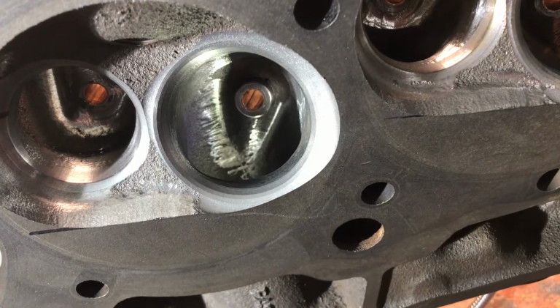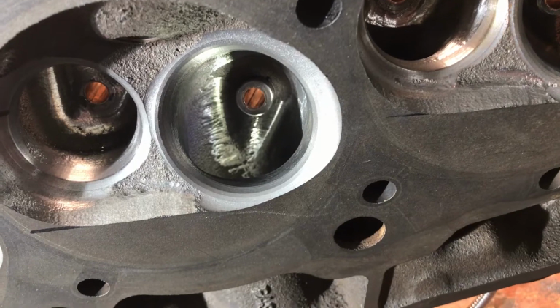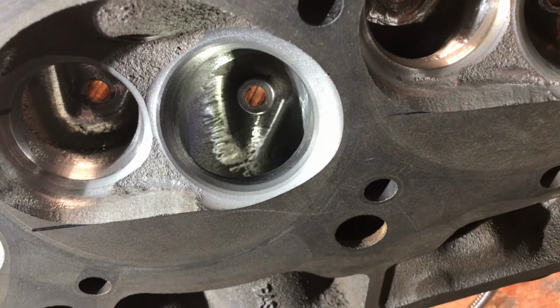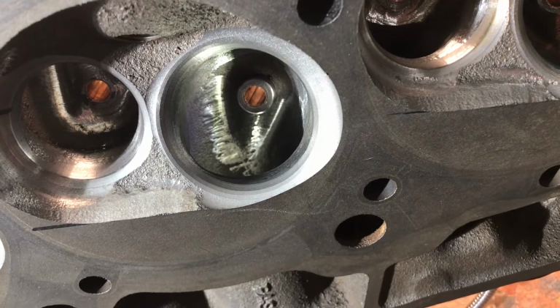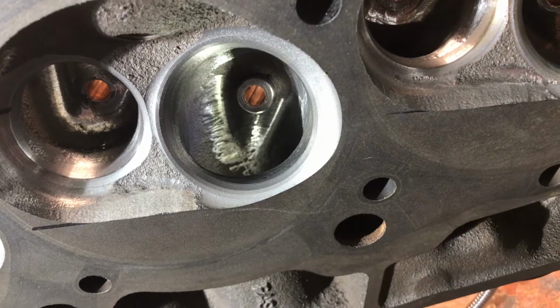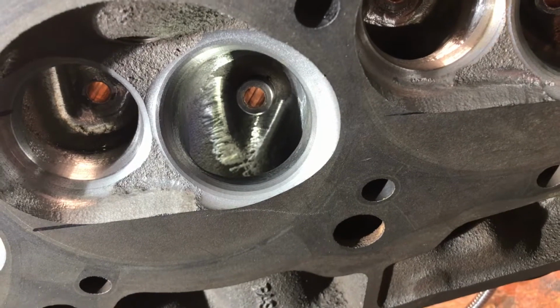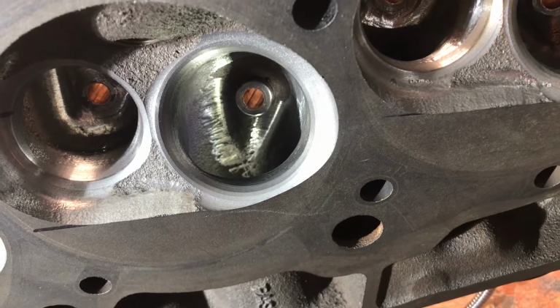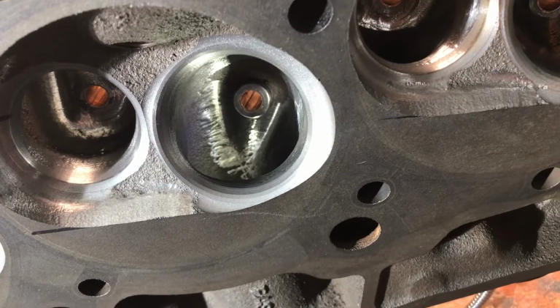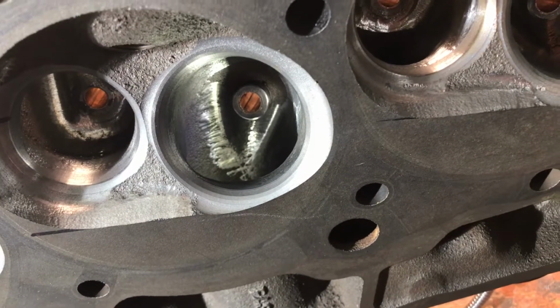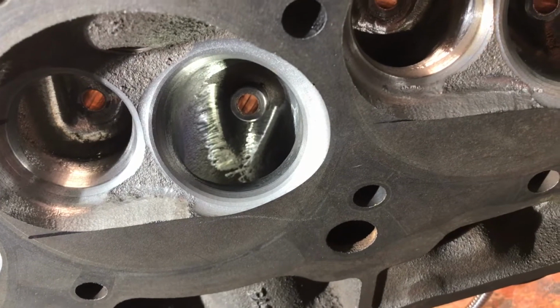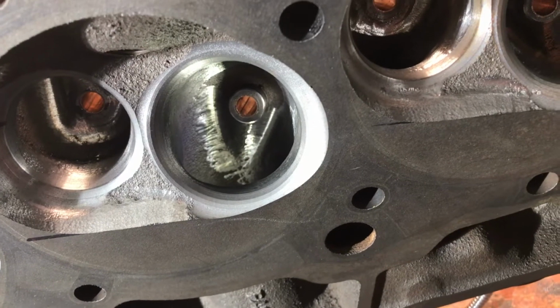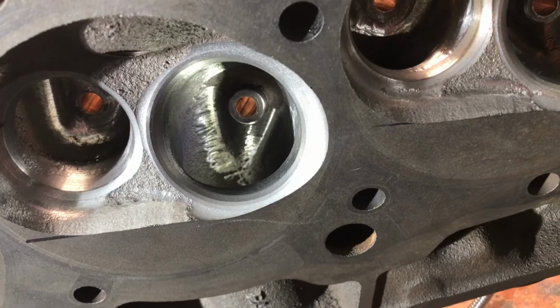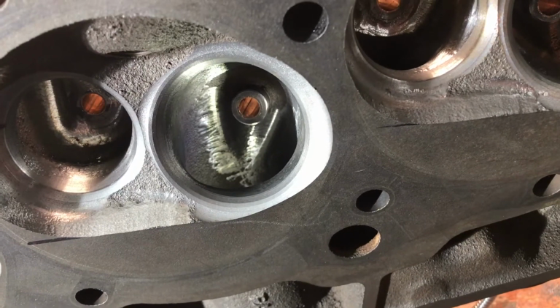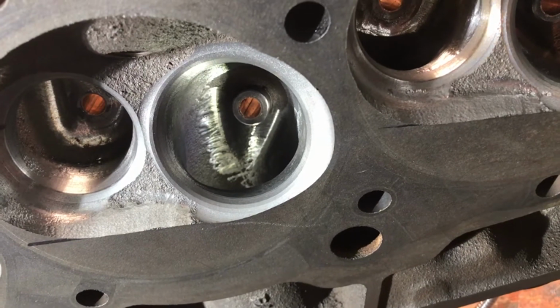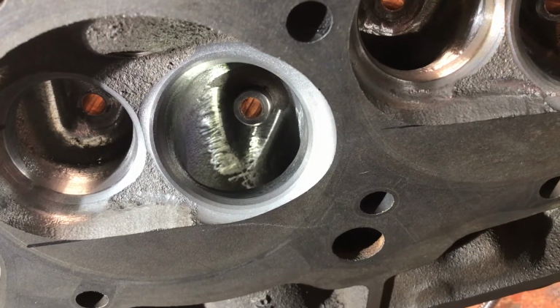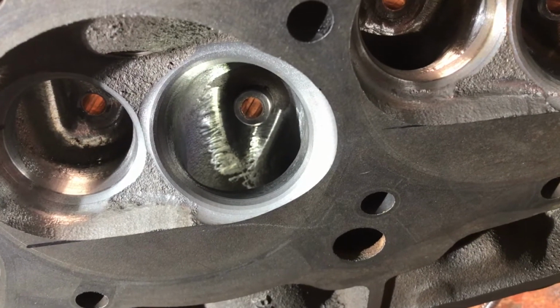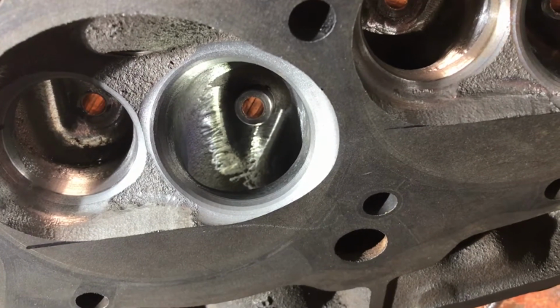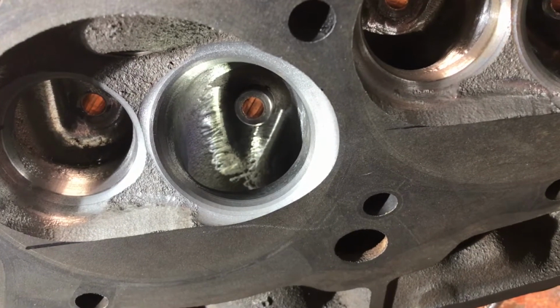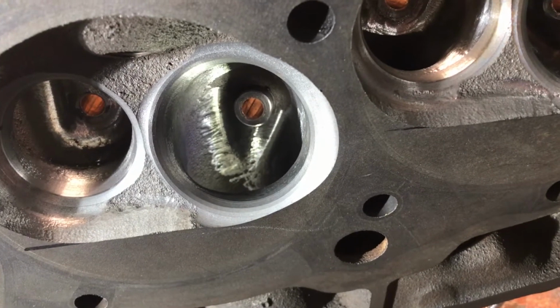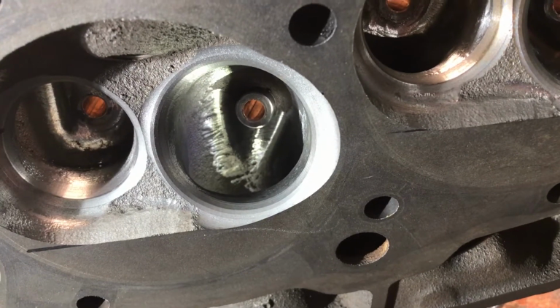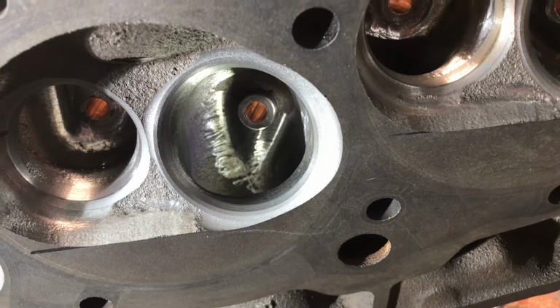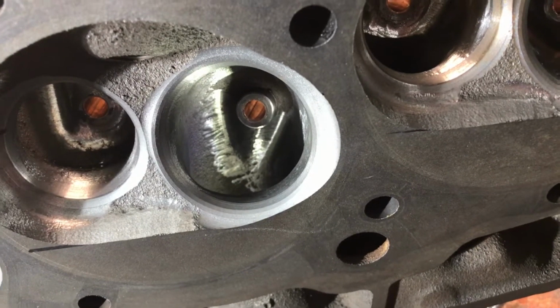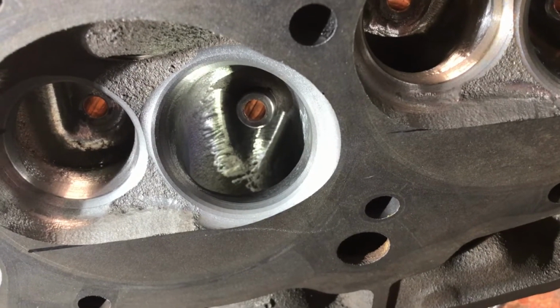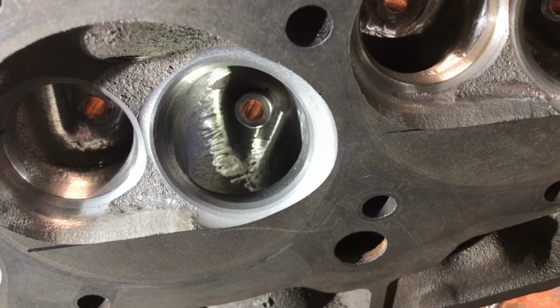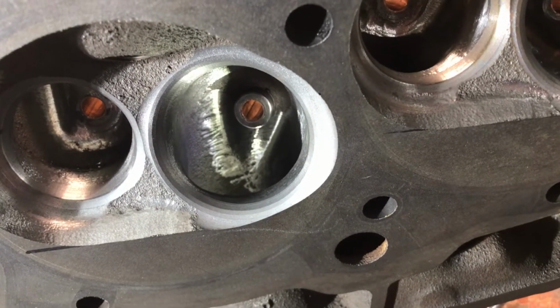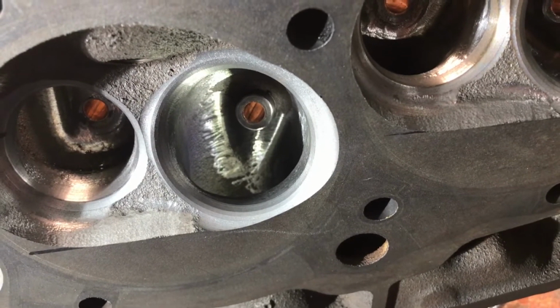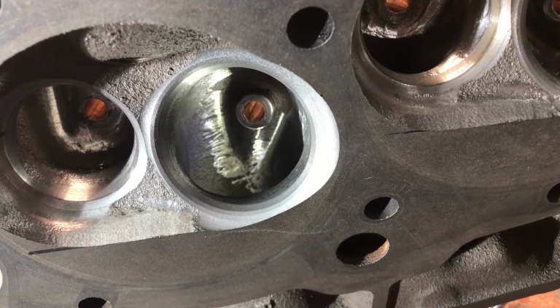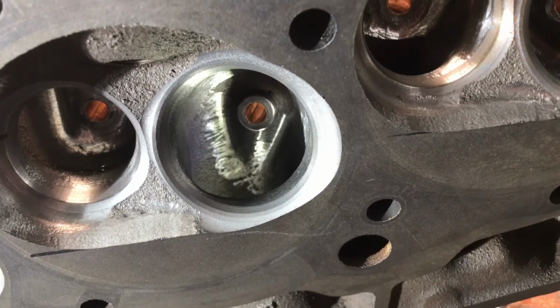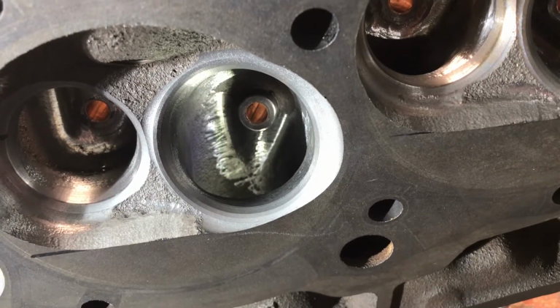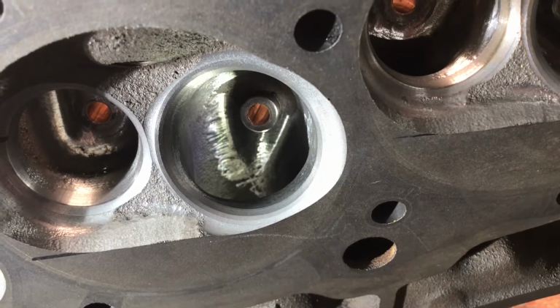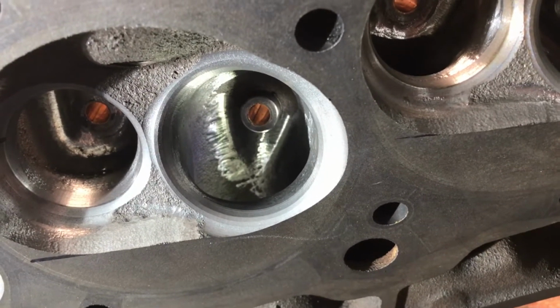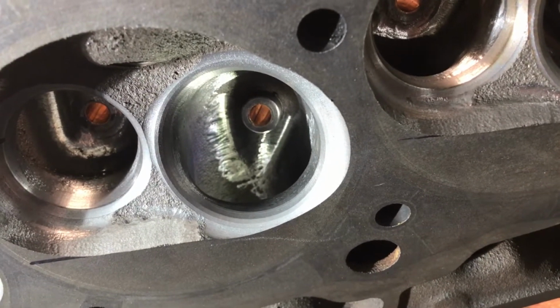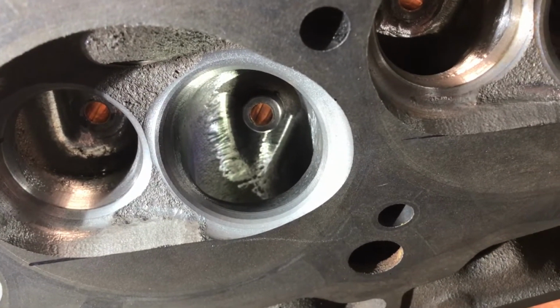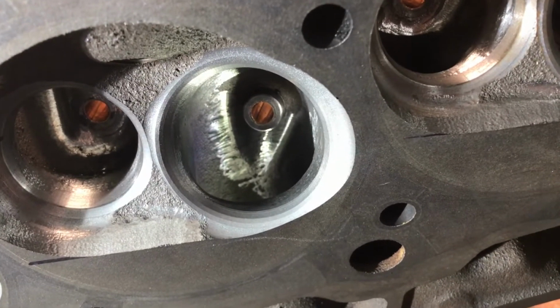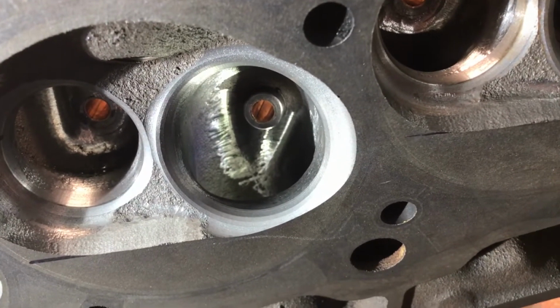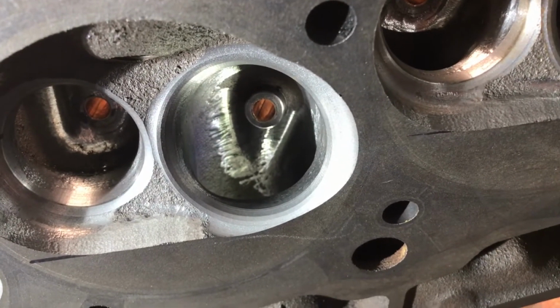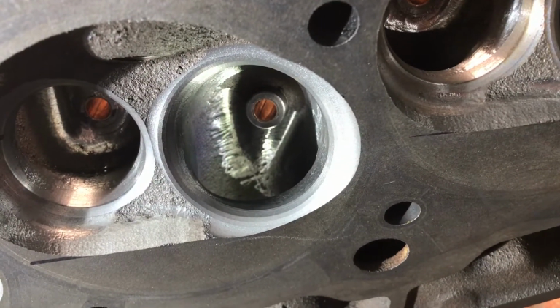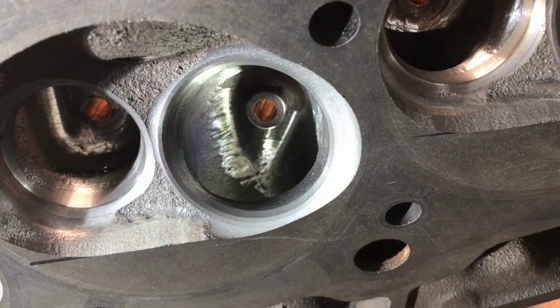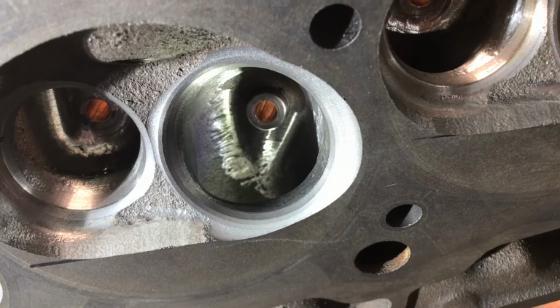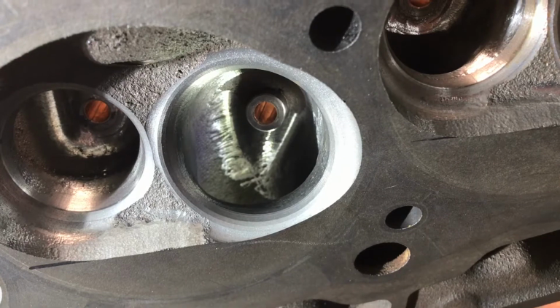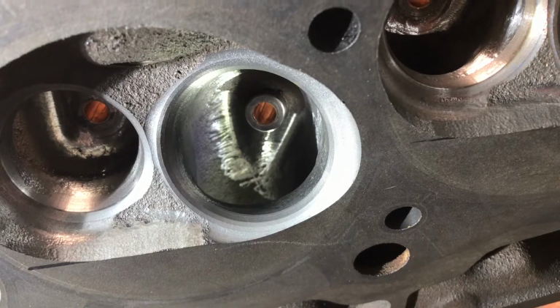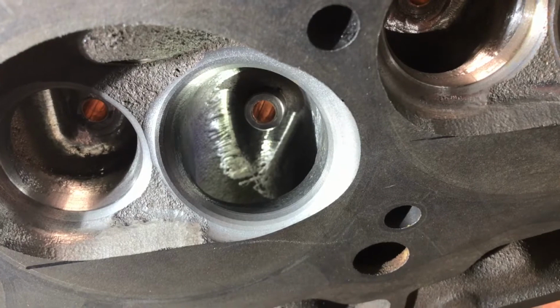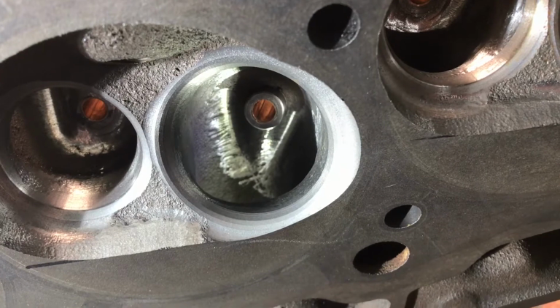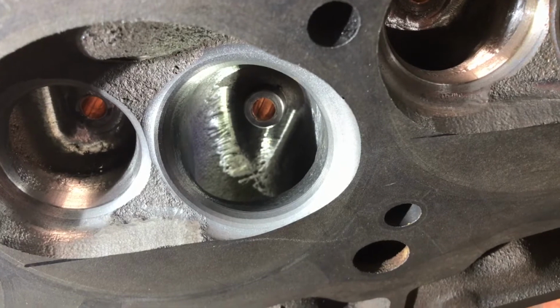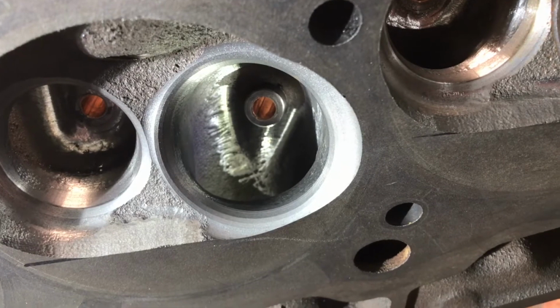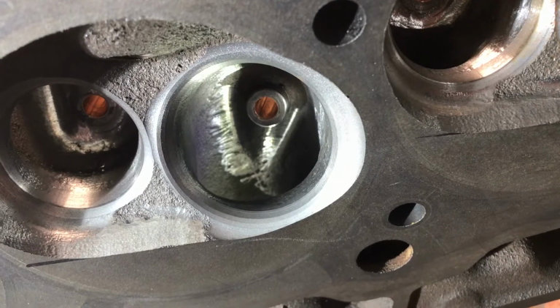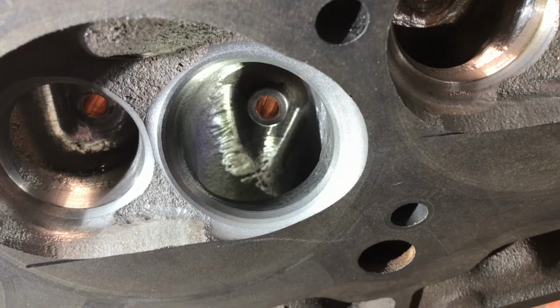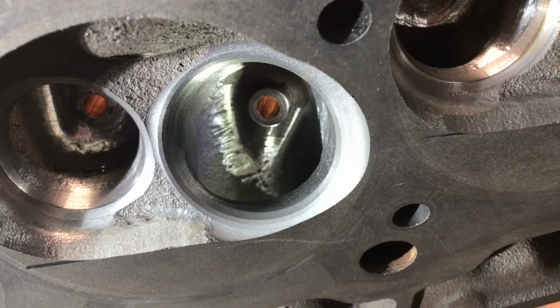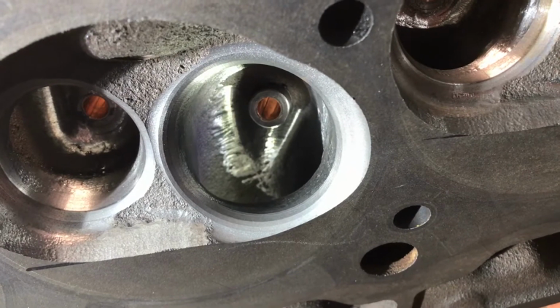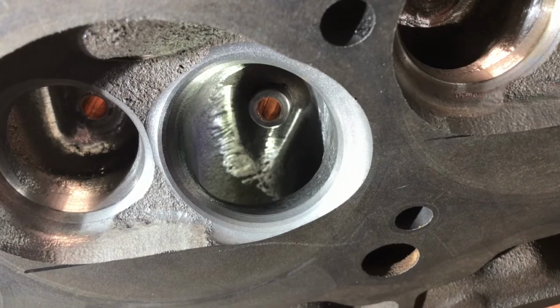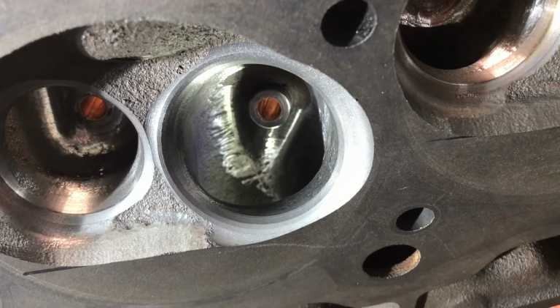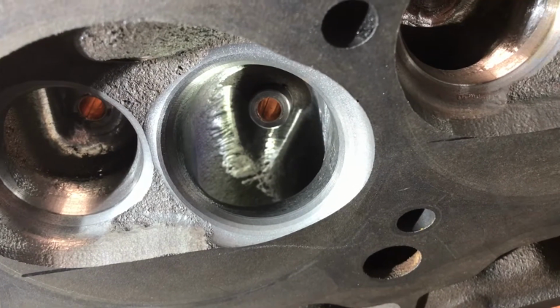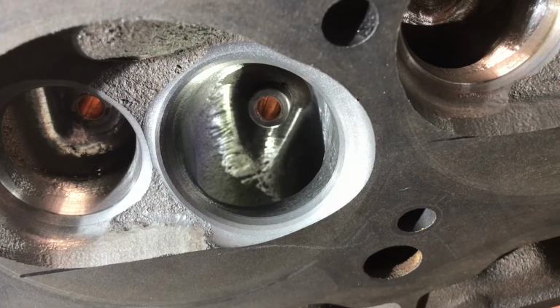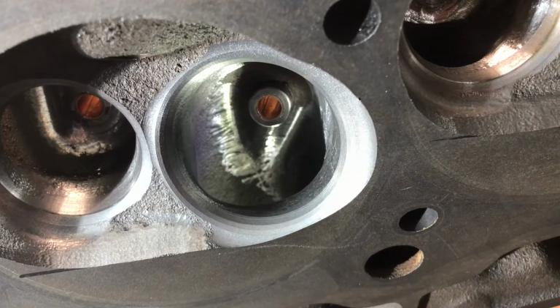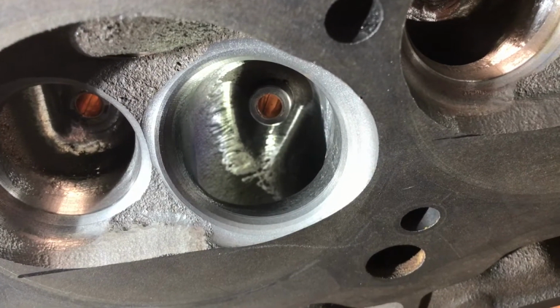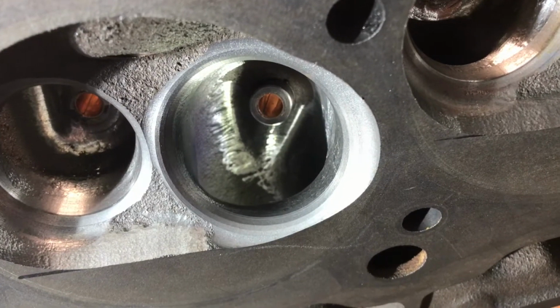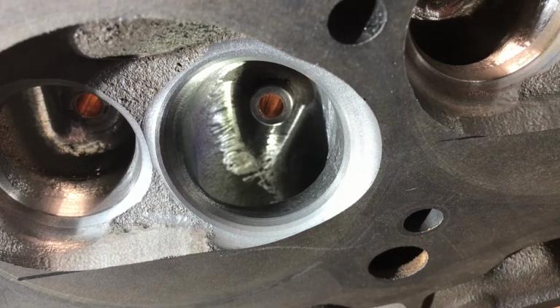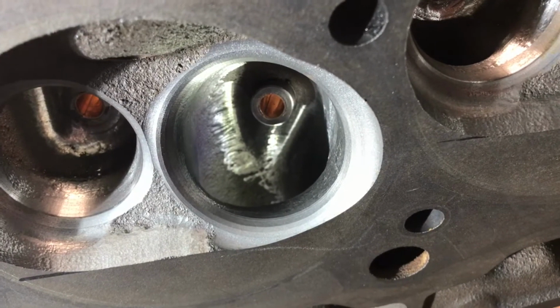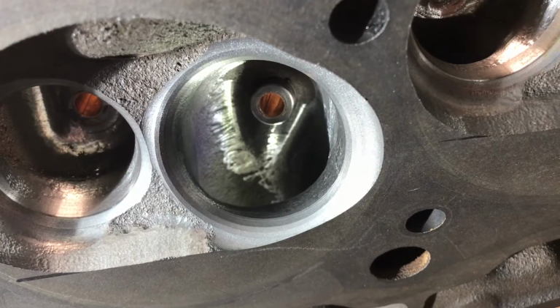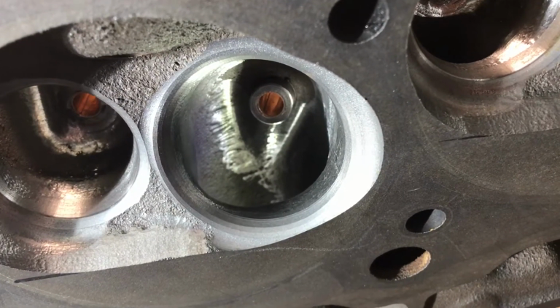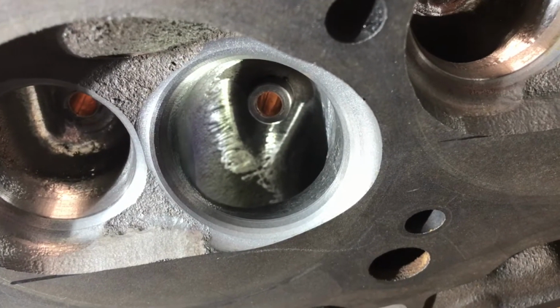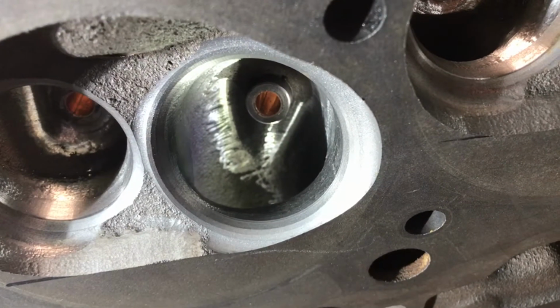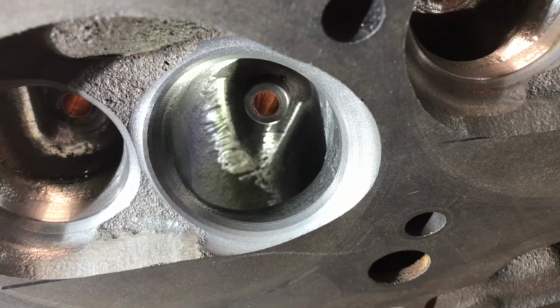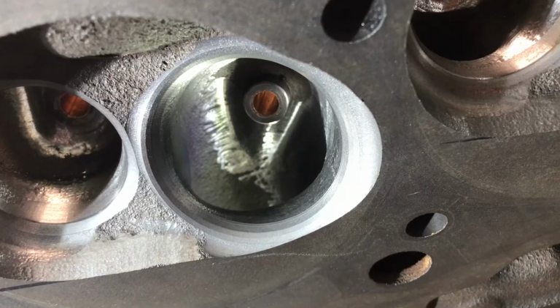I'm going to try to show the short turn. It is tough to photograph. I'm working according to Mark Jones' instructions.